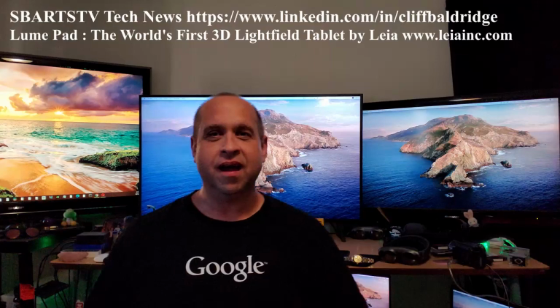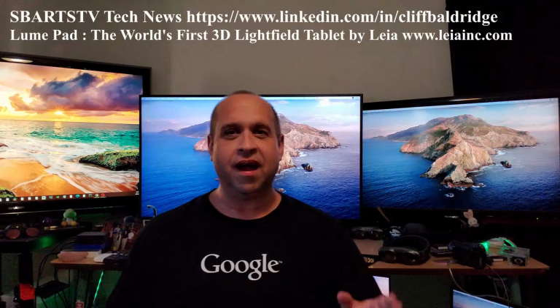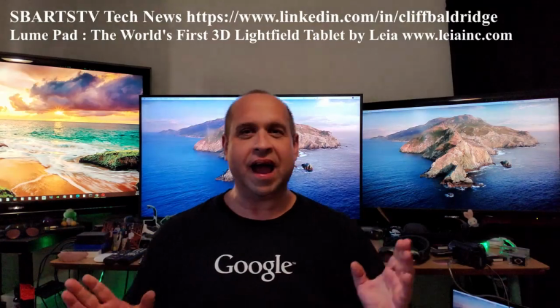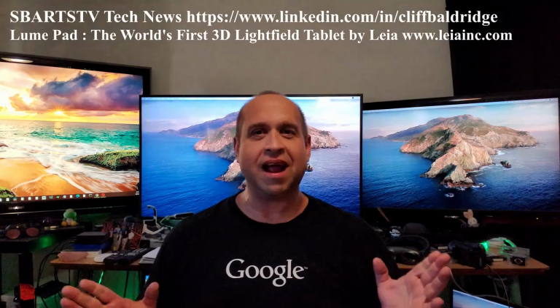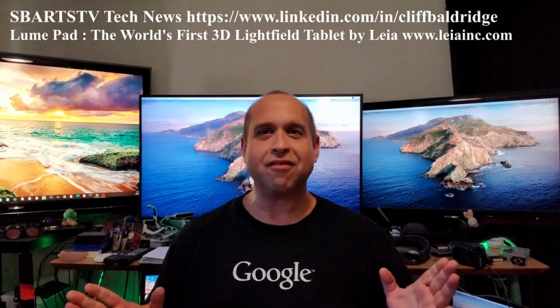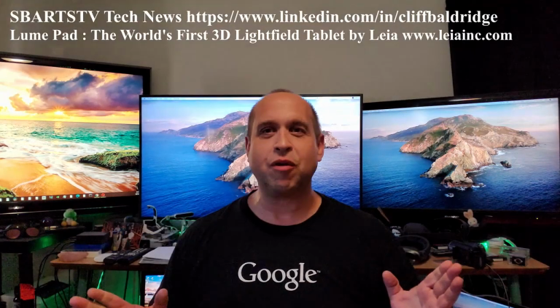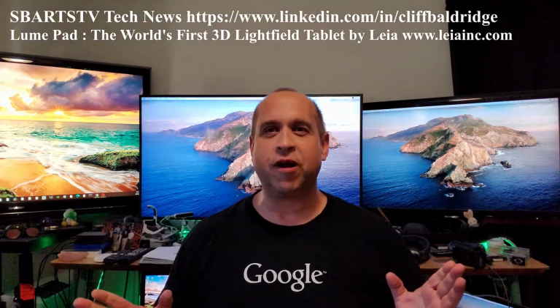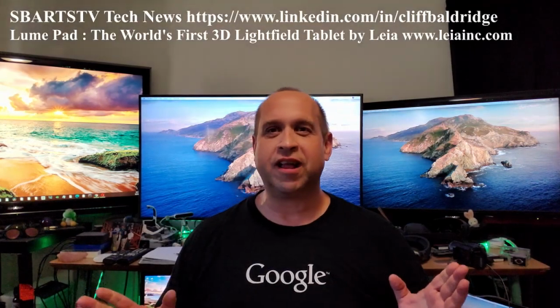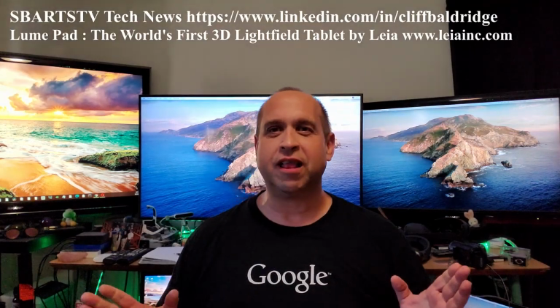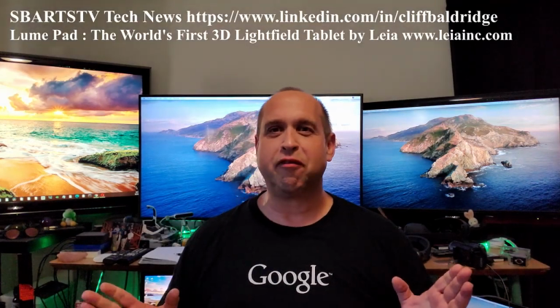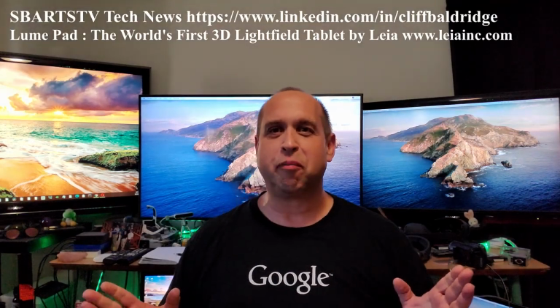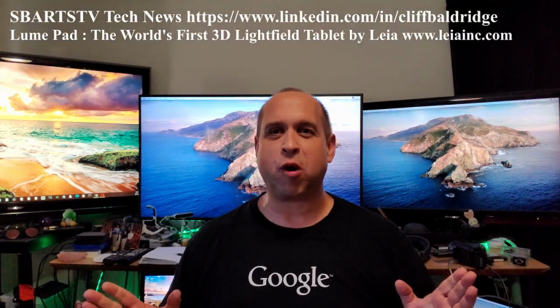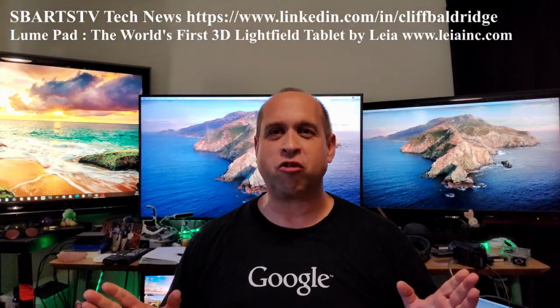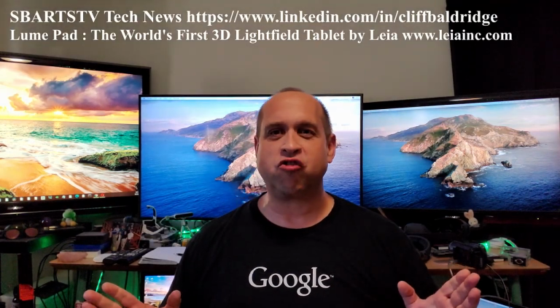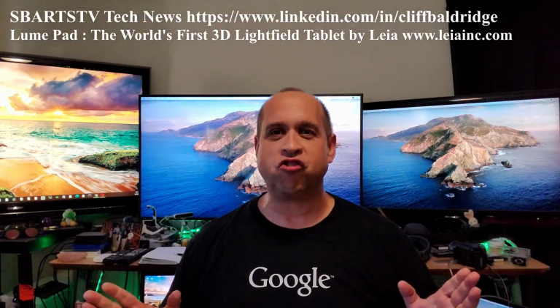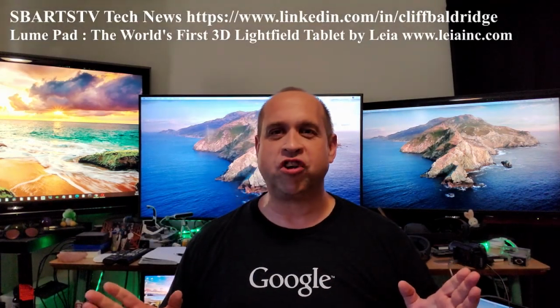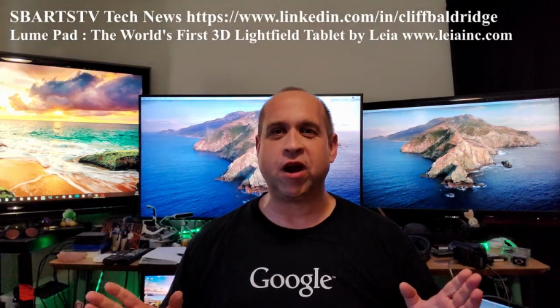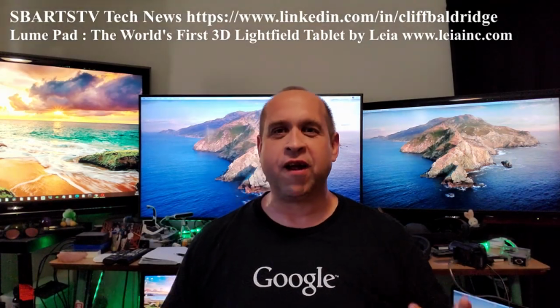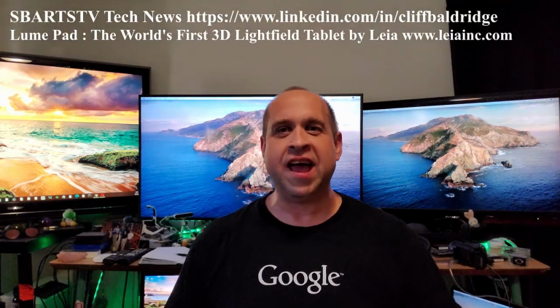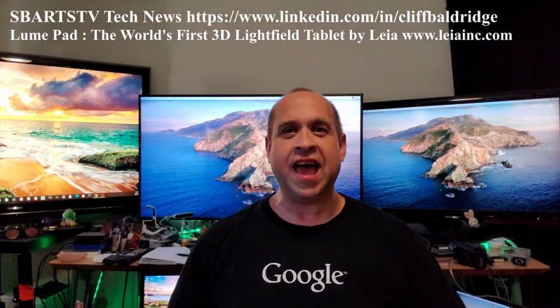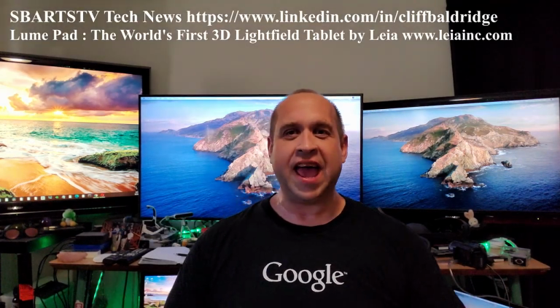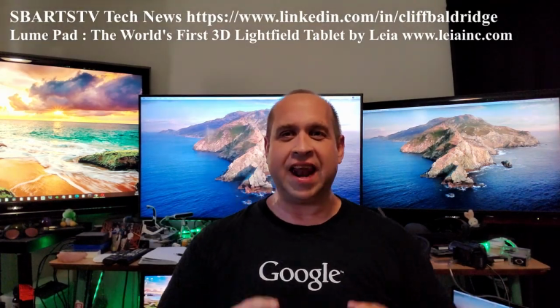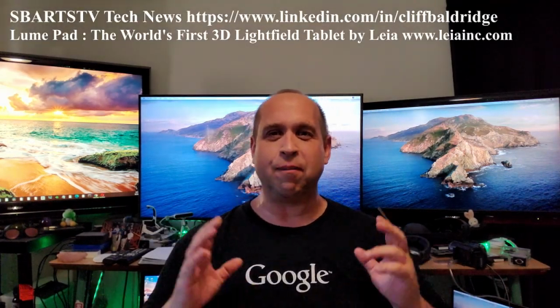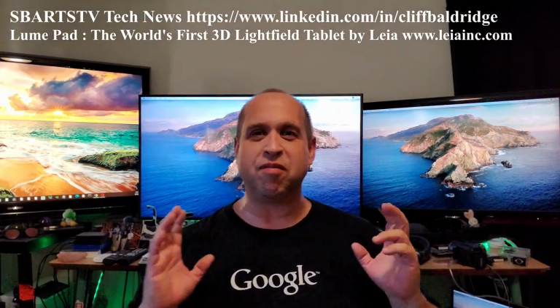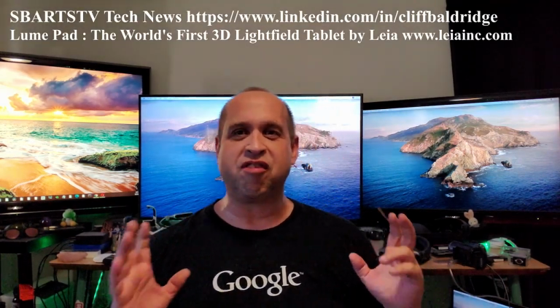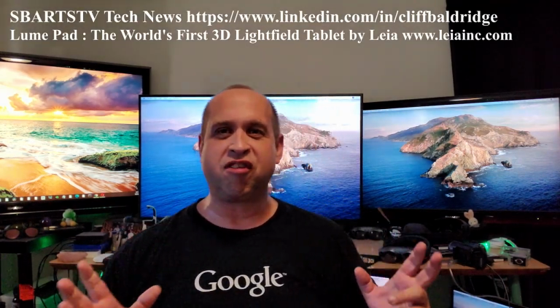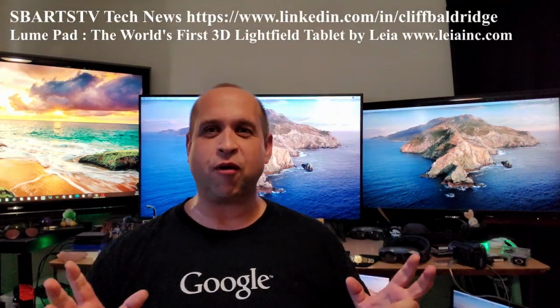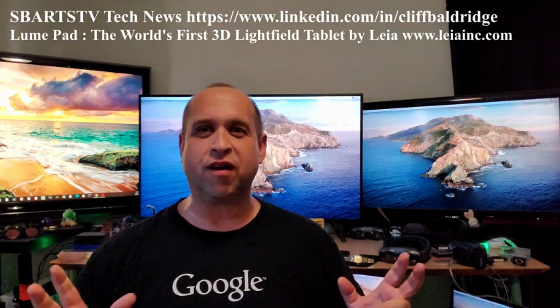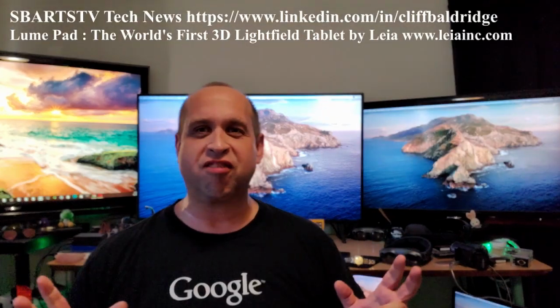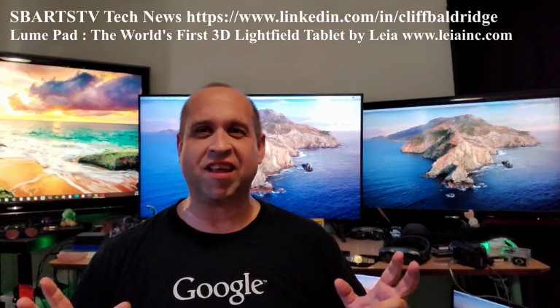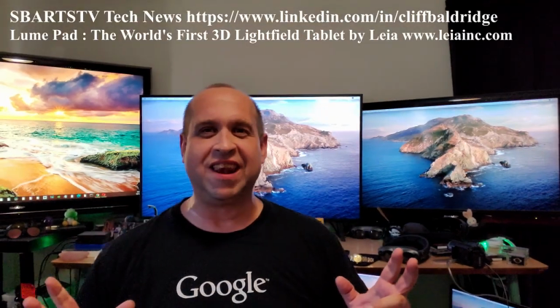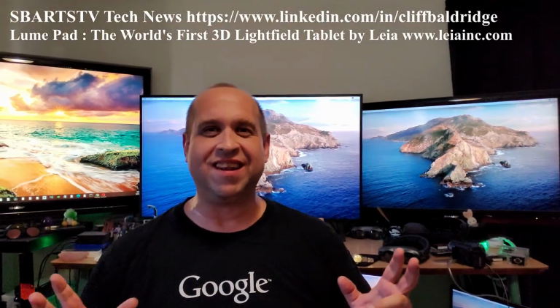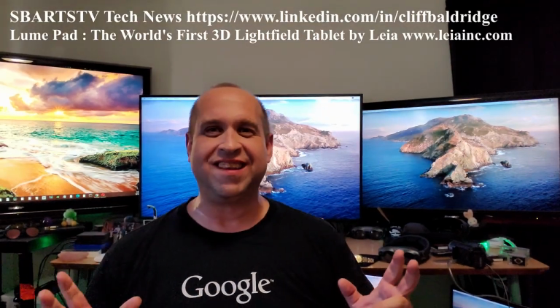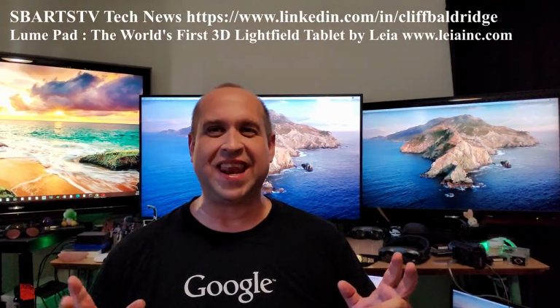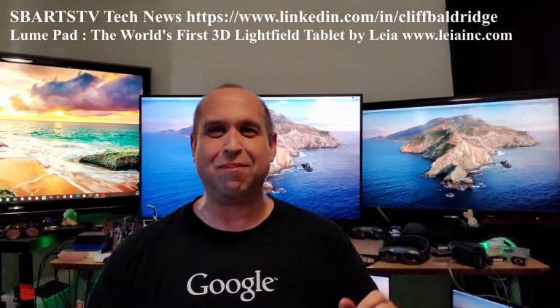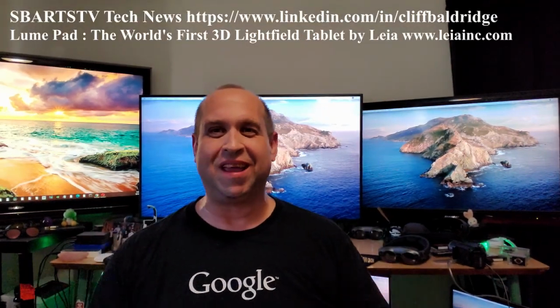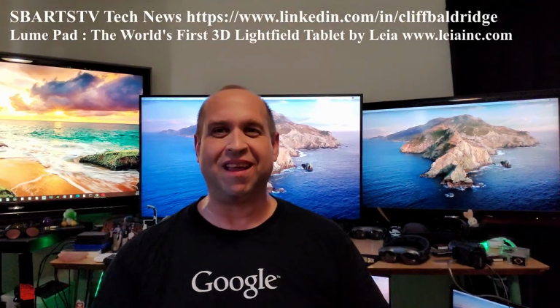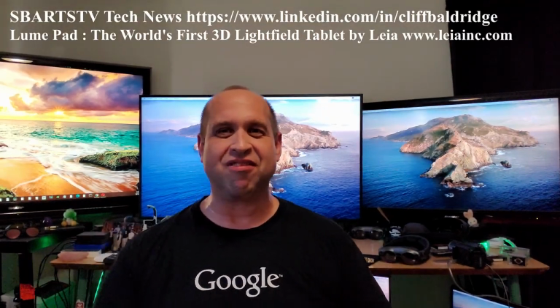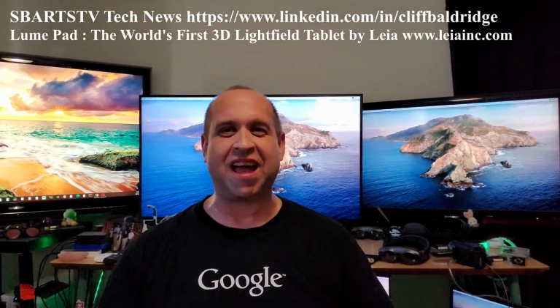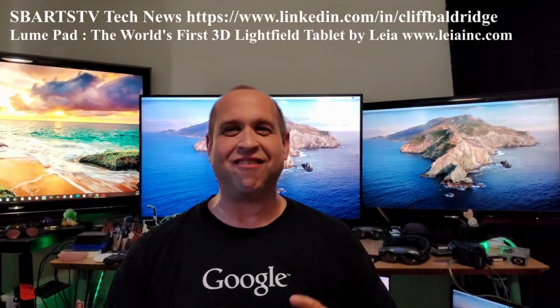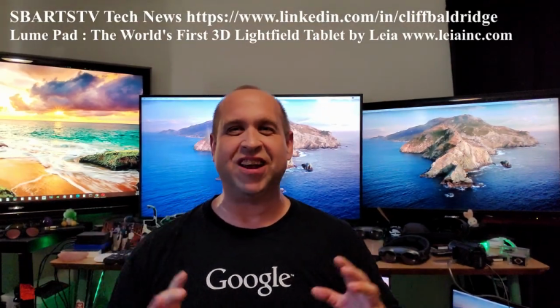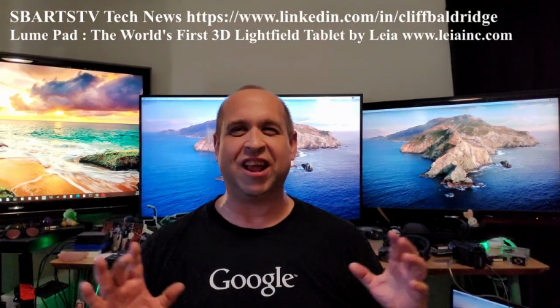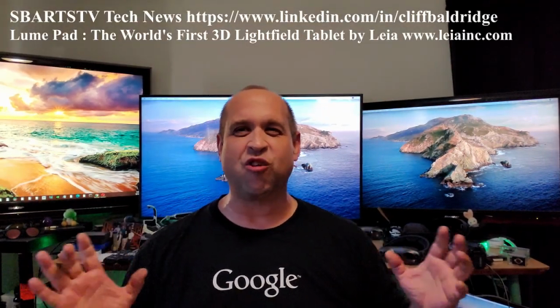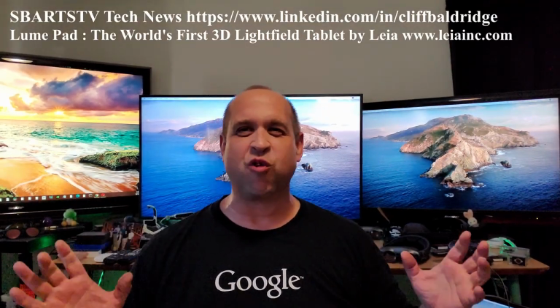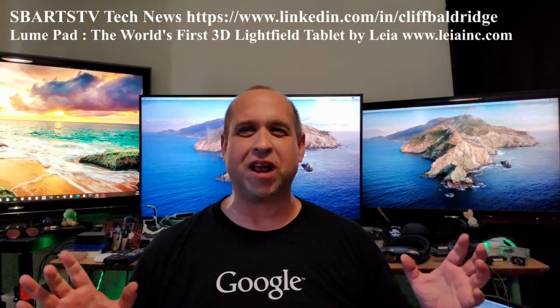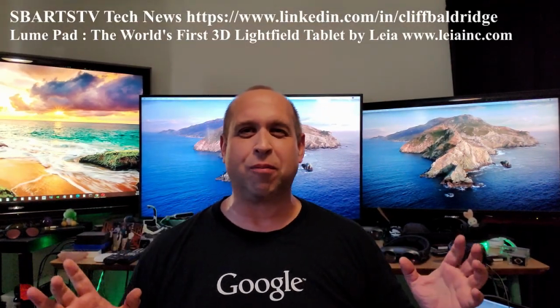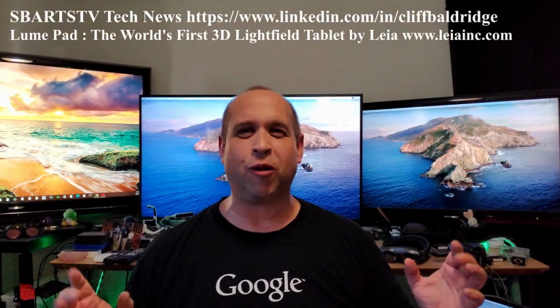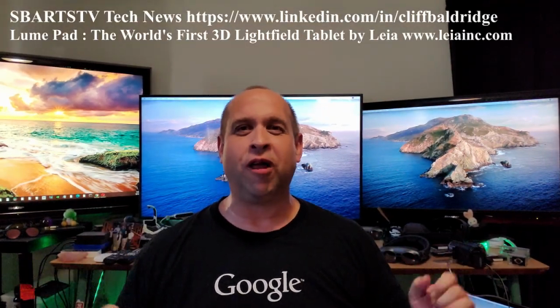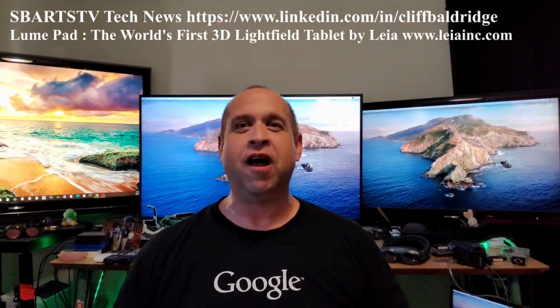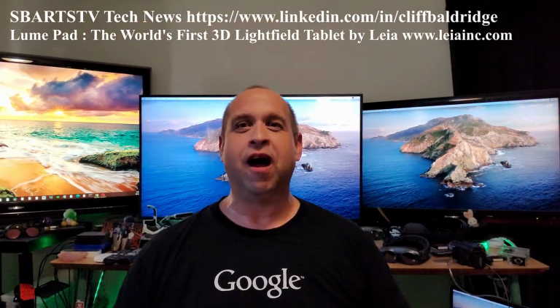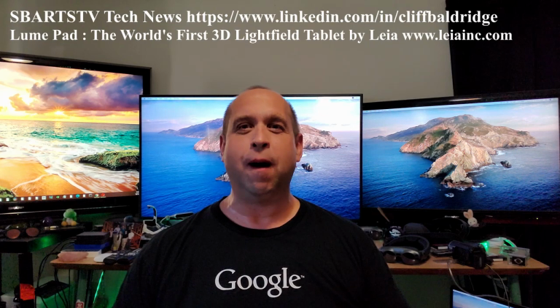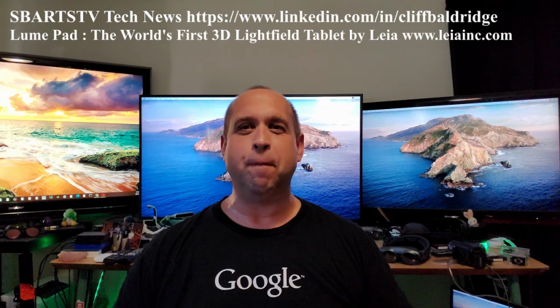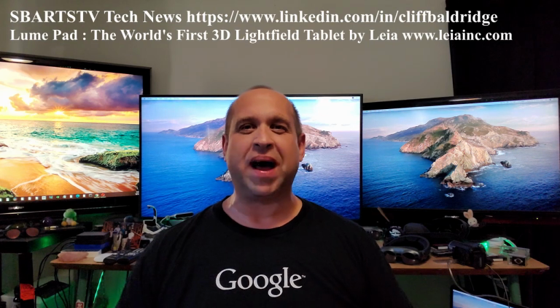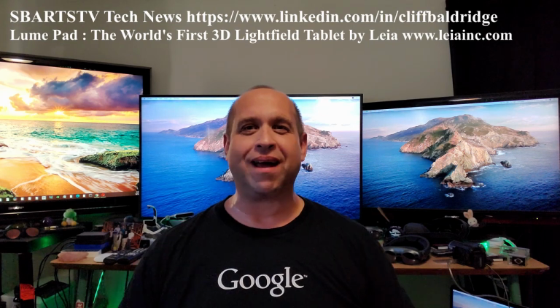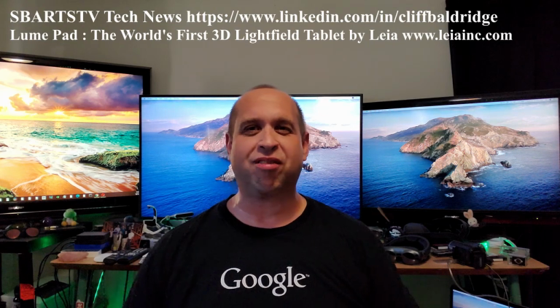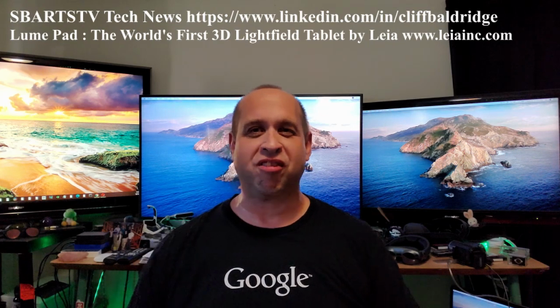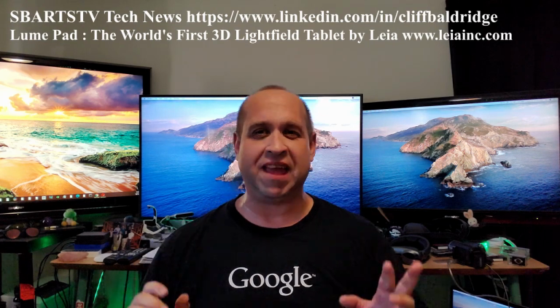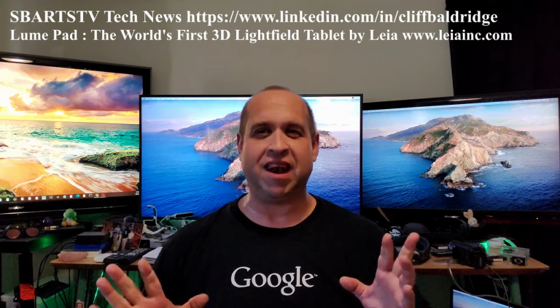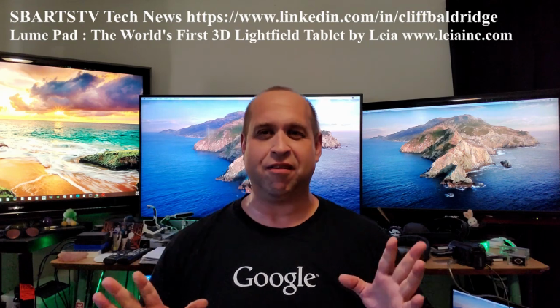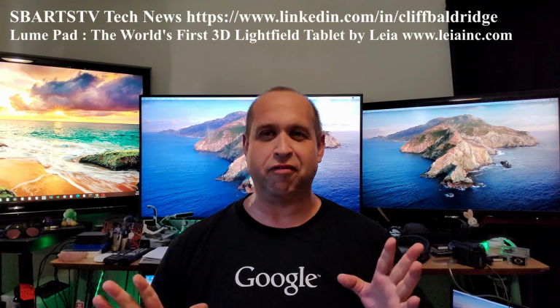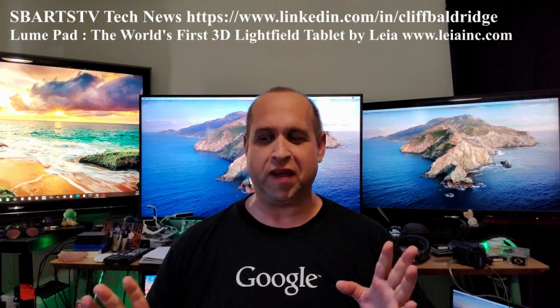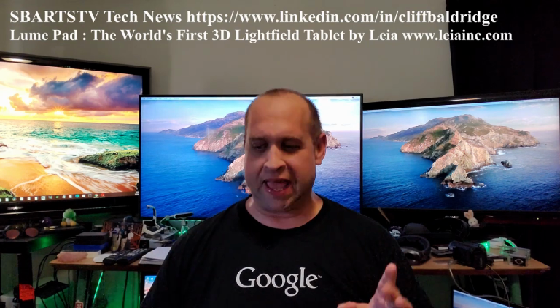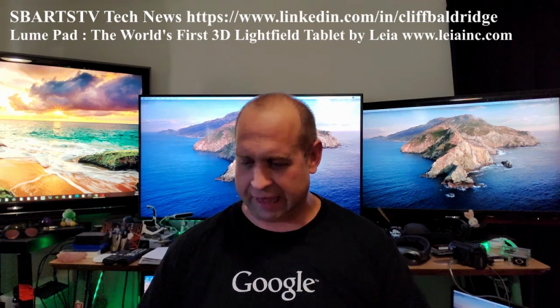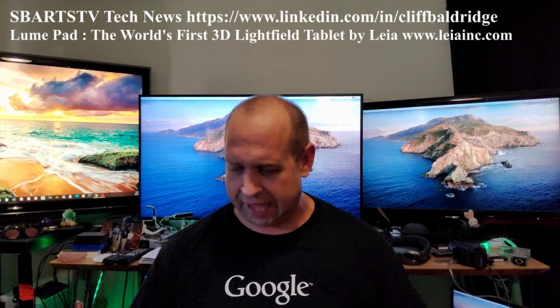Hi everyone, Cliff Baldridge here, and I'm so excited today because I have an incredible unboxing and unveiling.